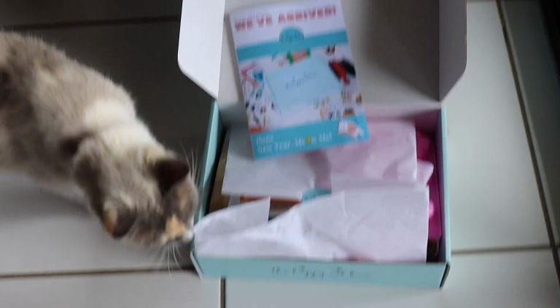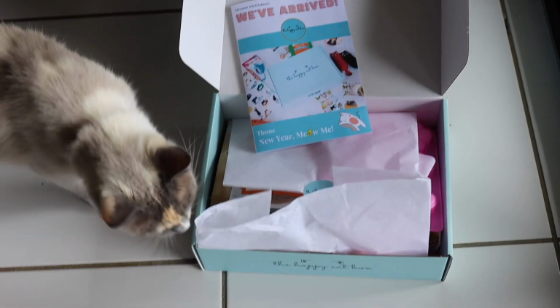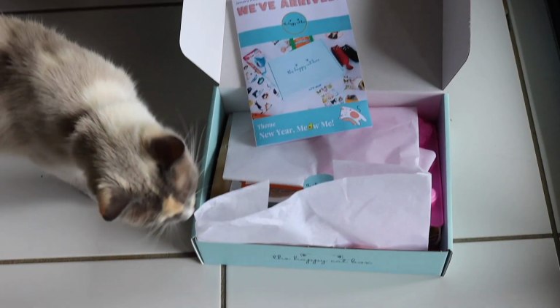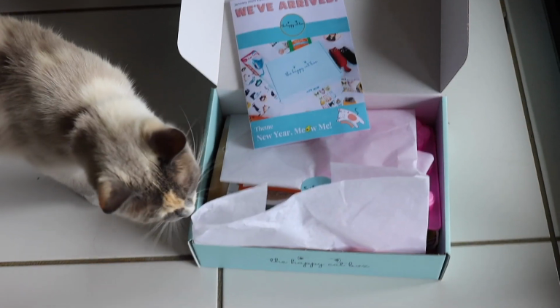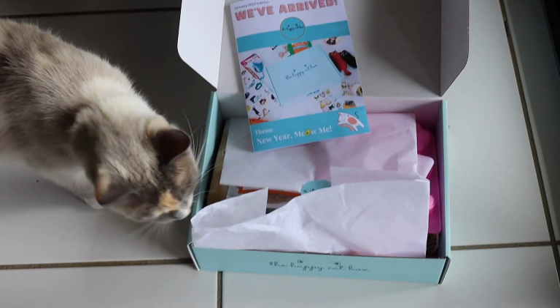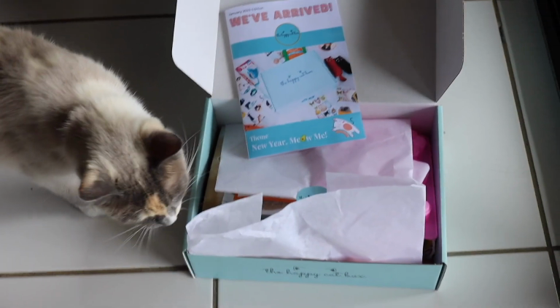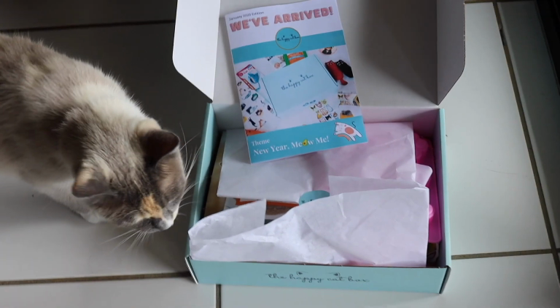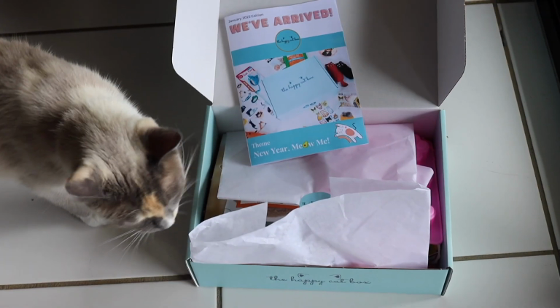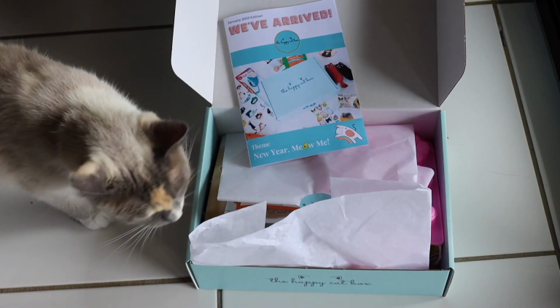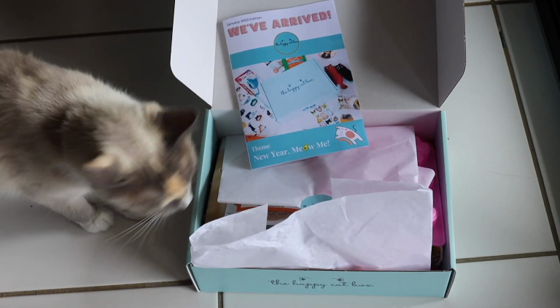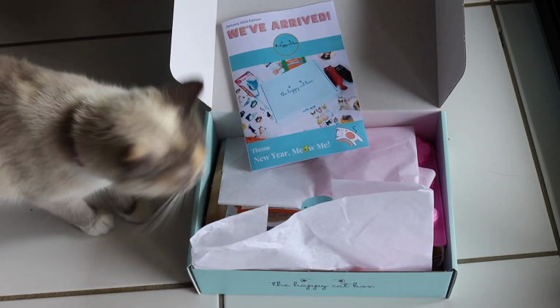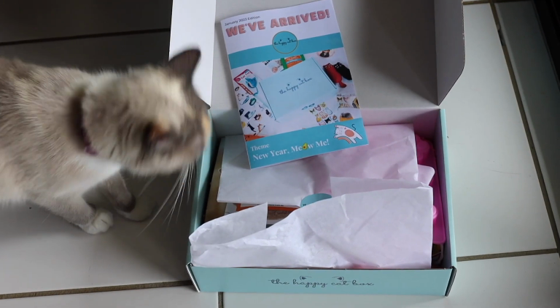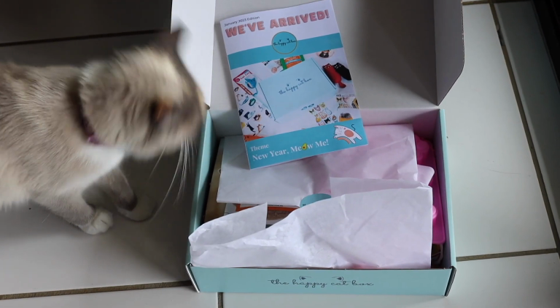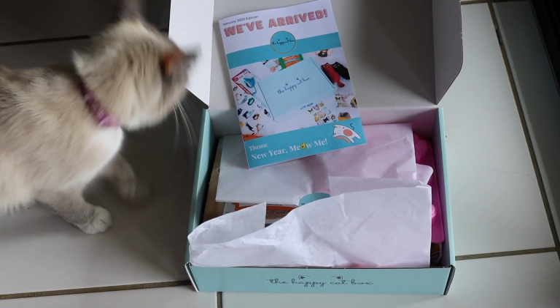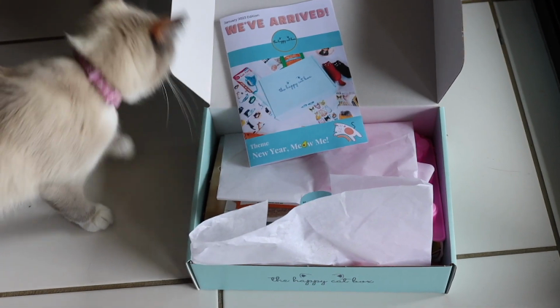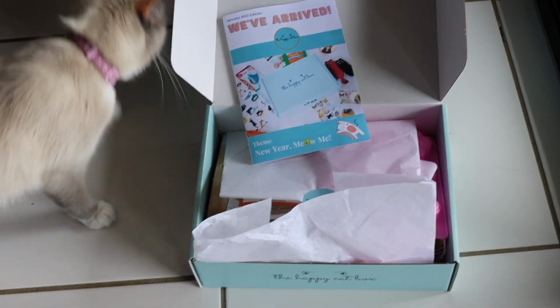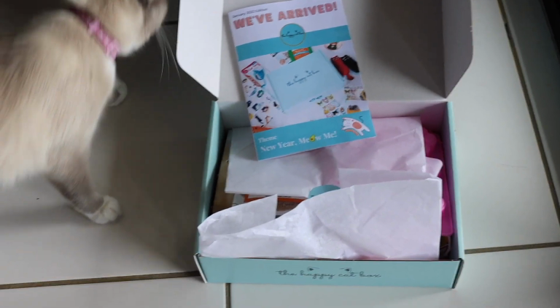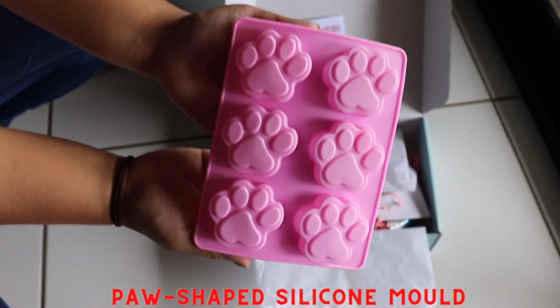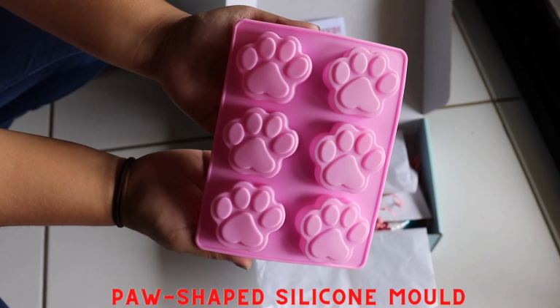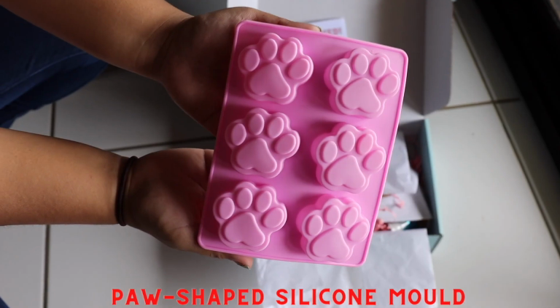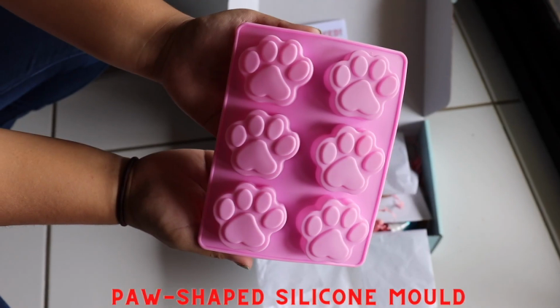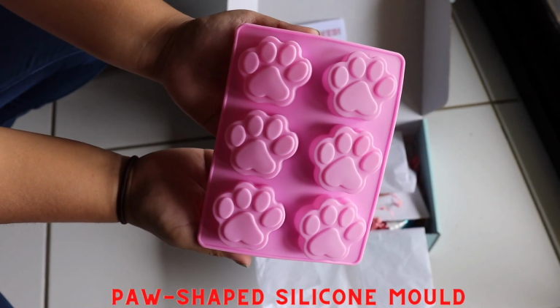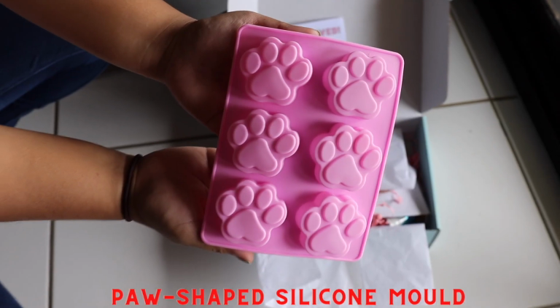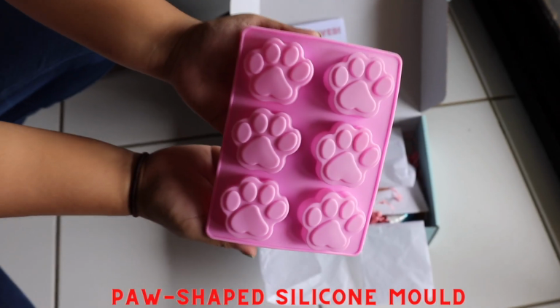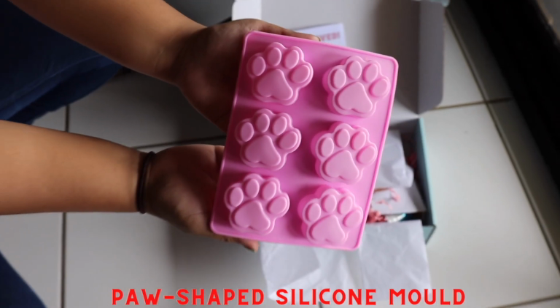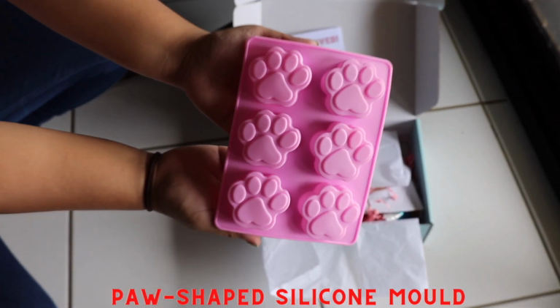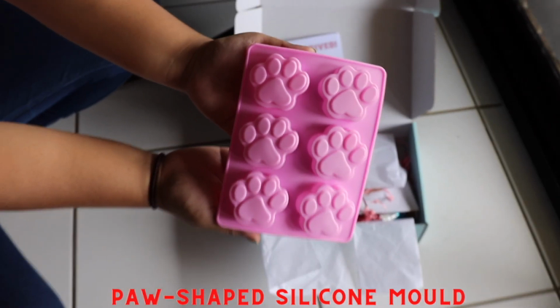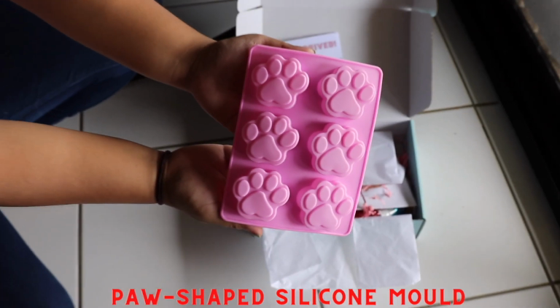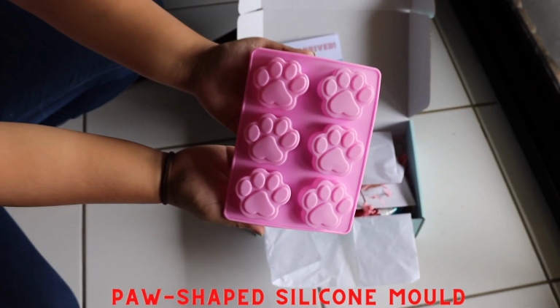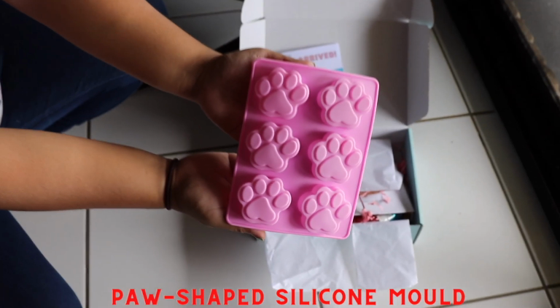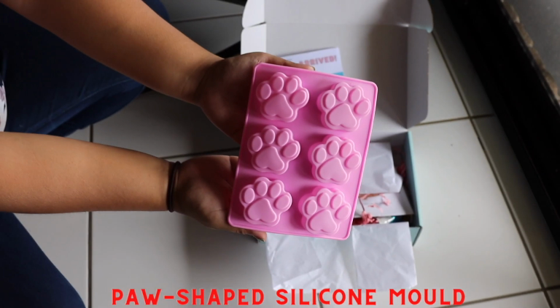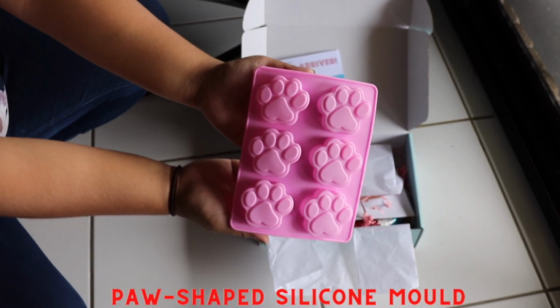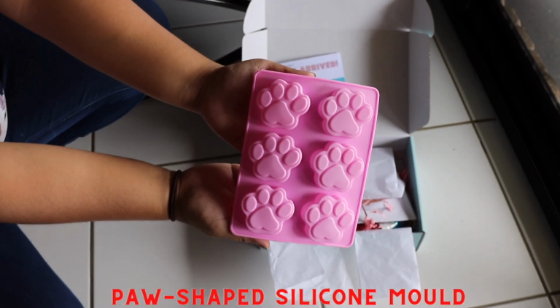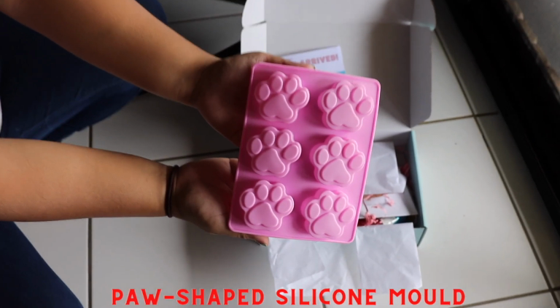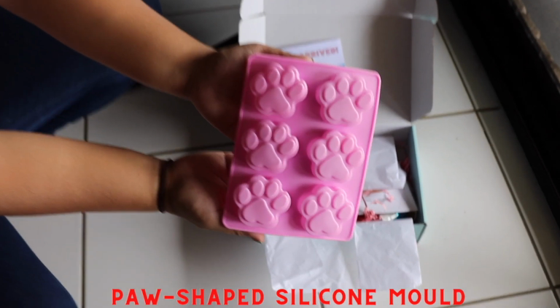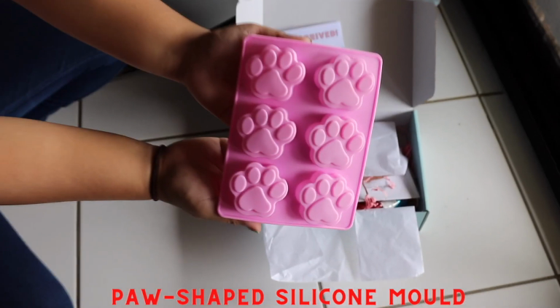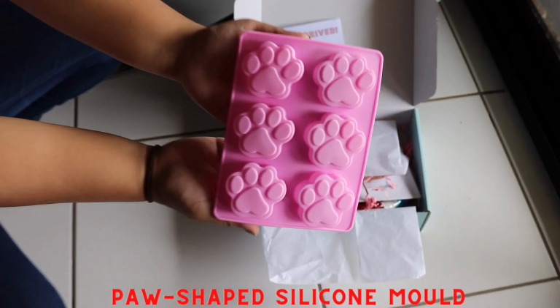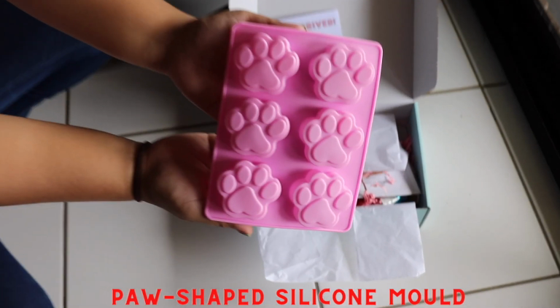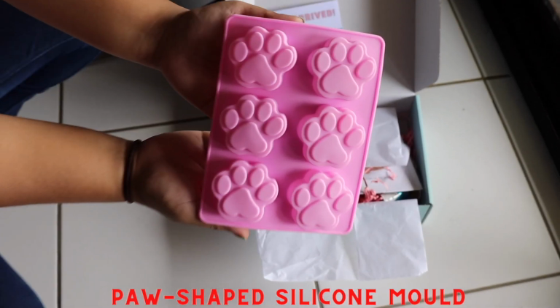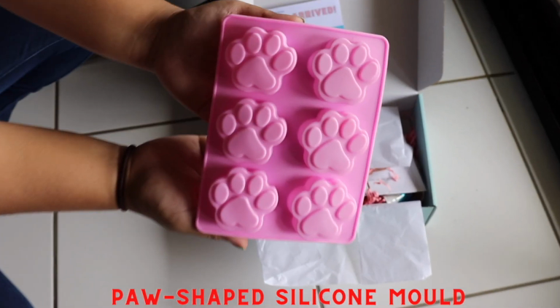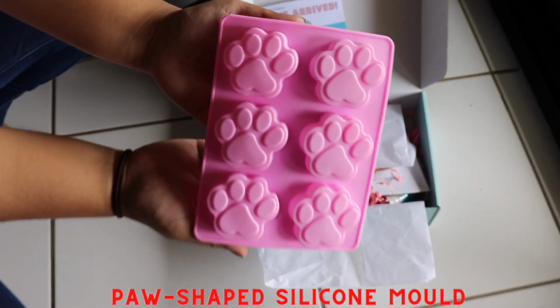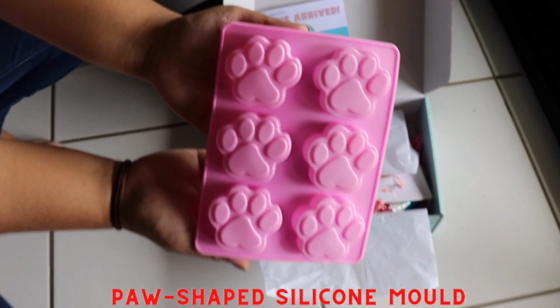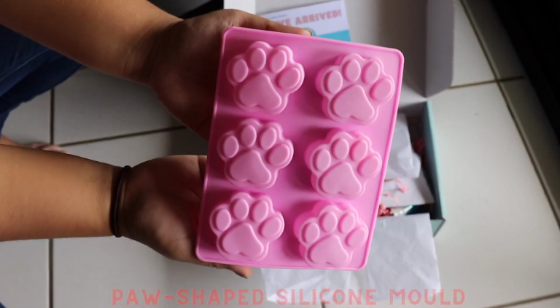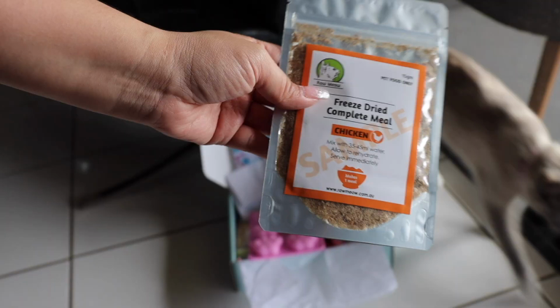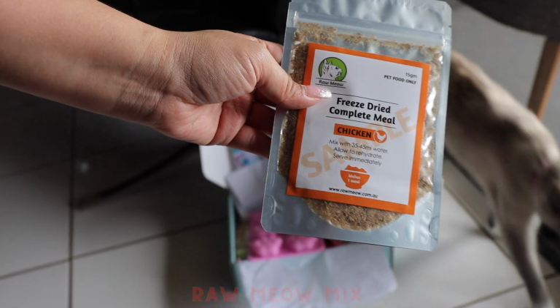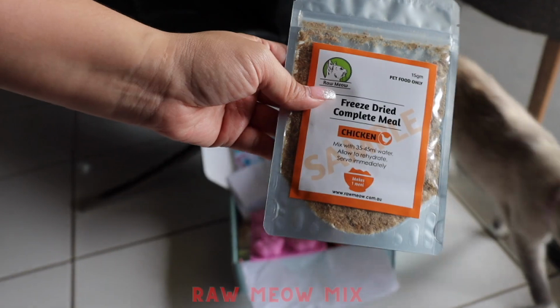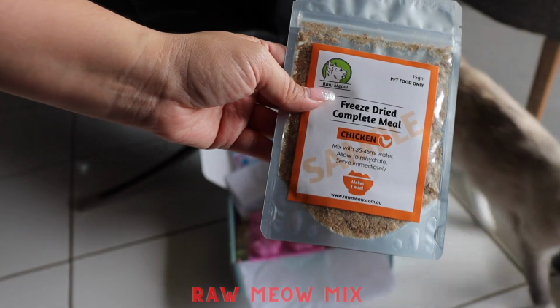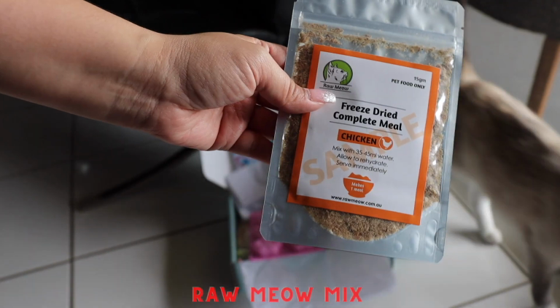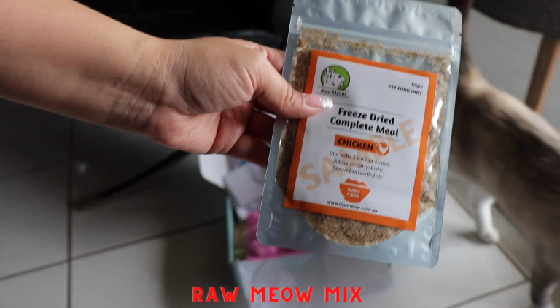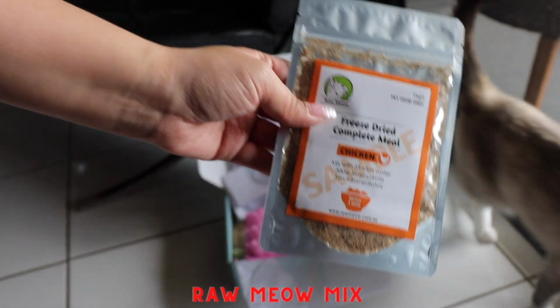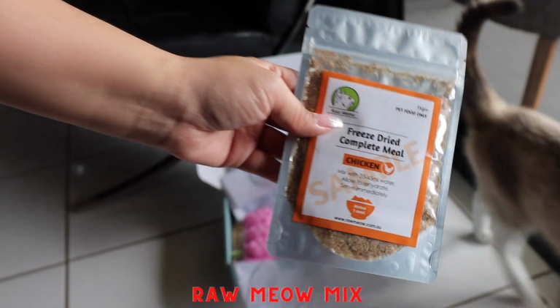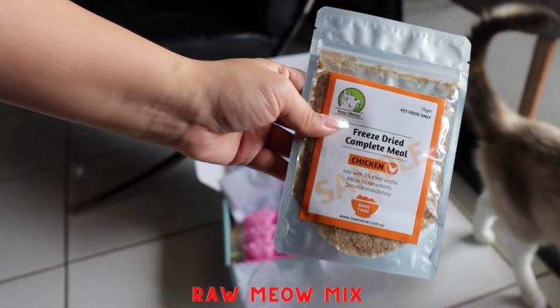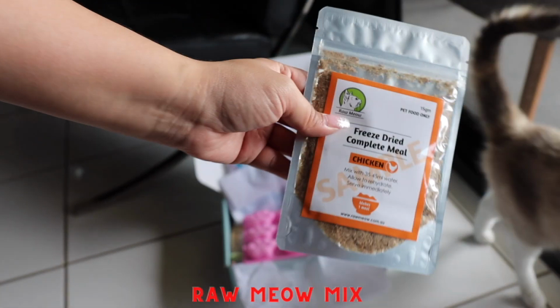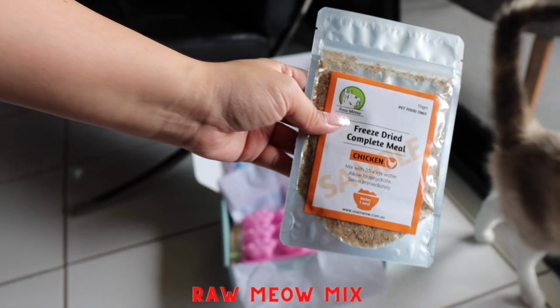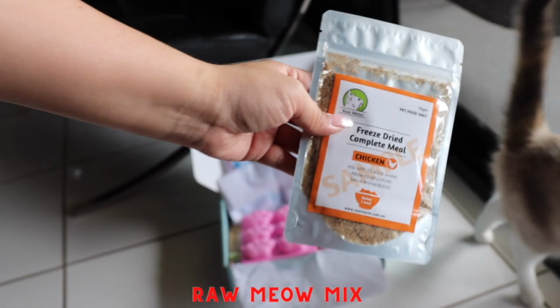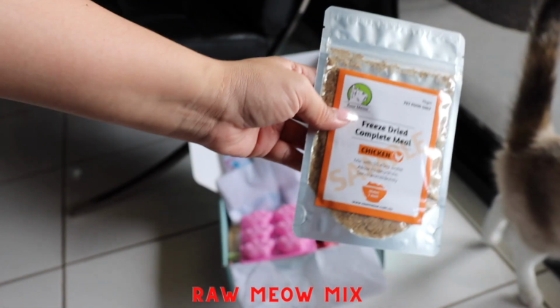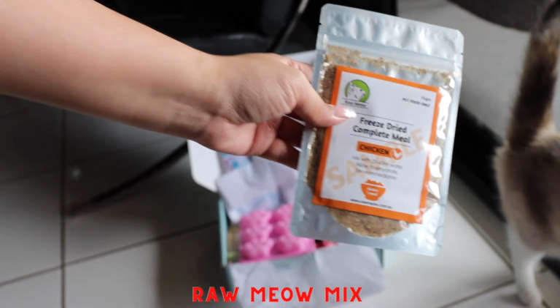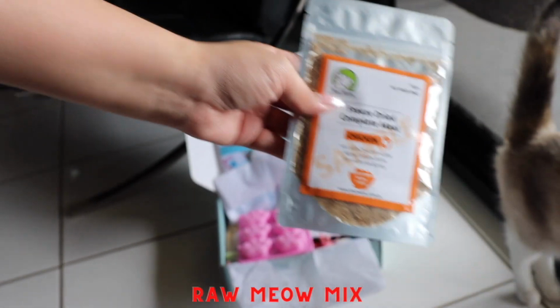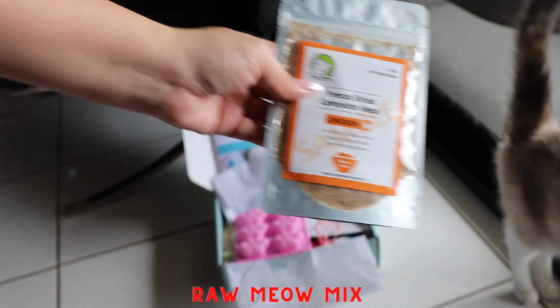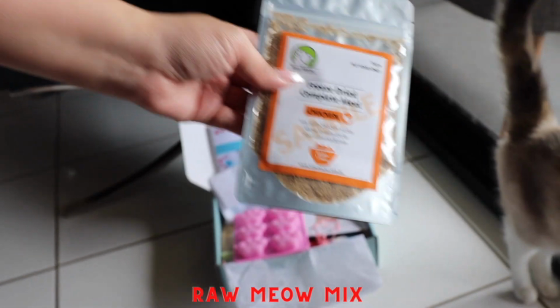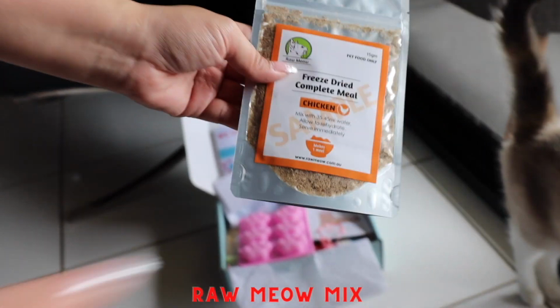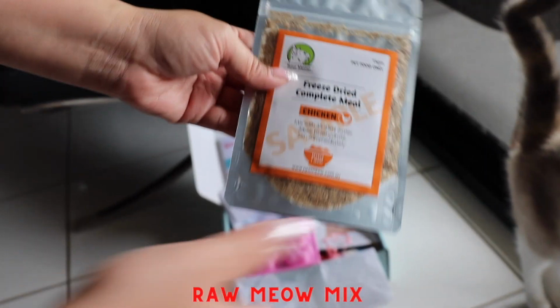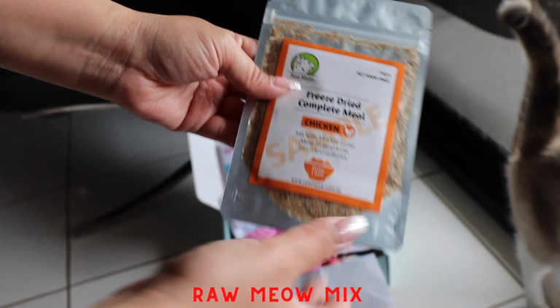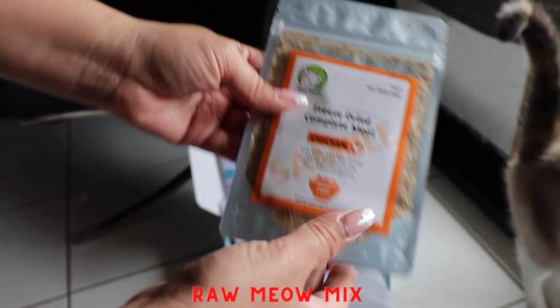The first item is for you — a paw shaped silicone mould. The next item is a meal completed from raw meow mix for your cat.